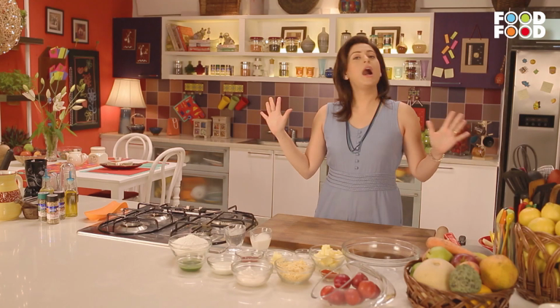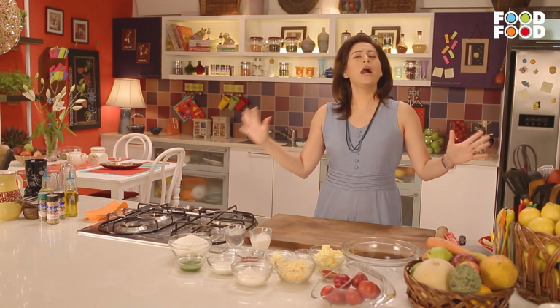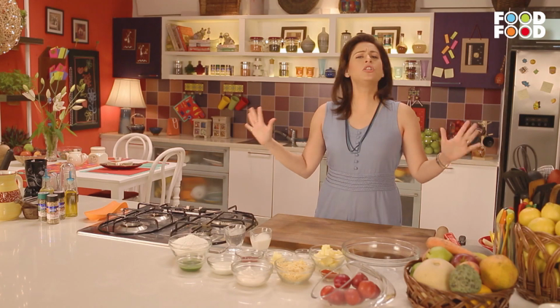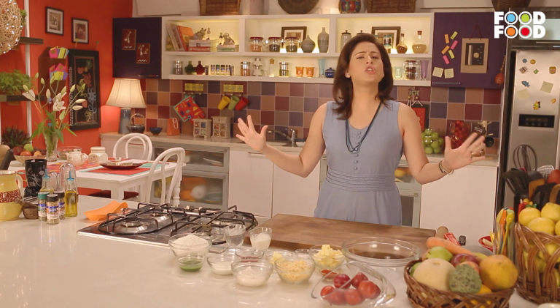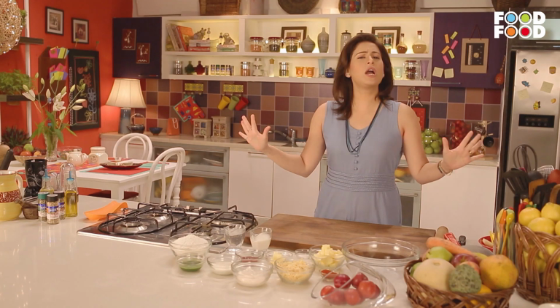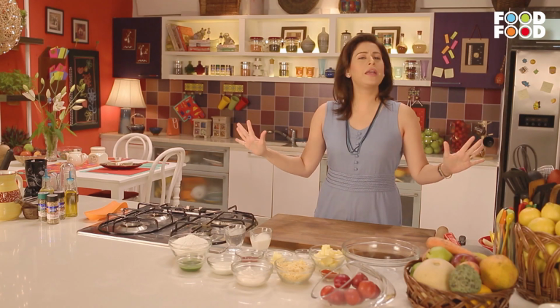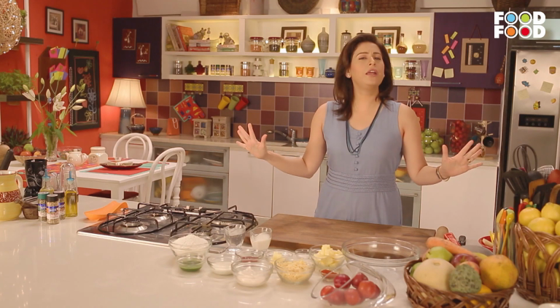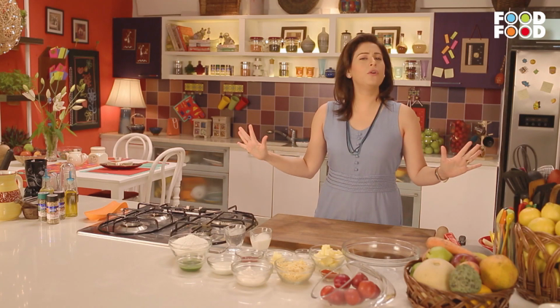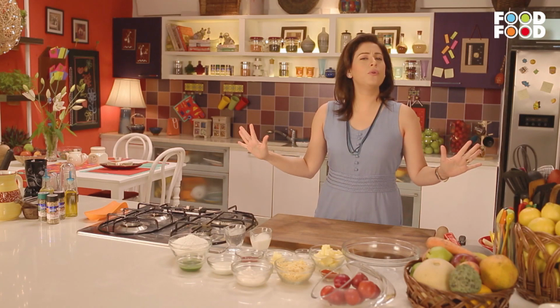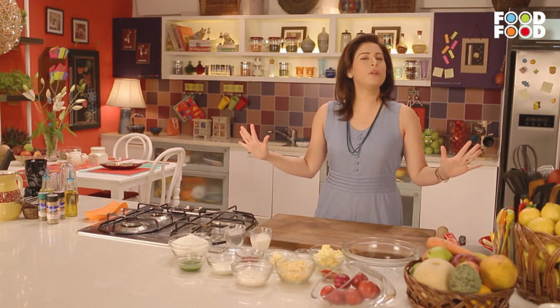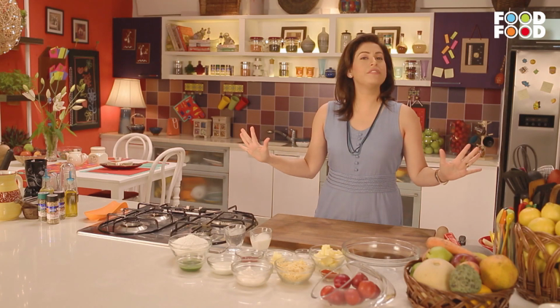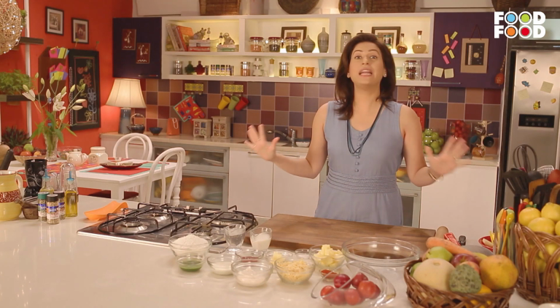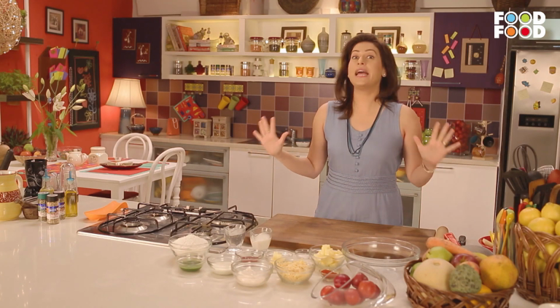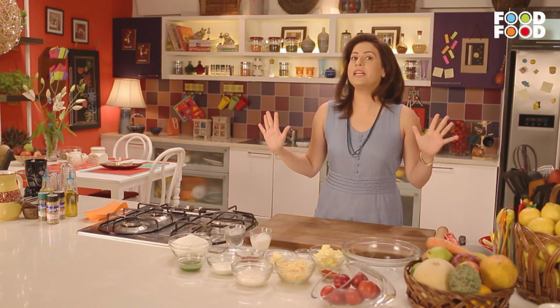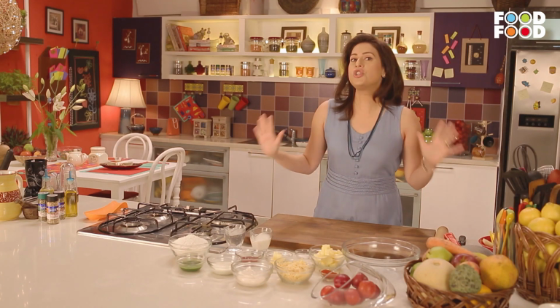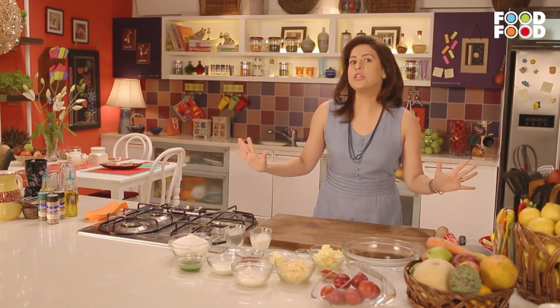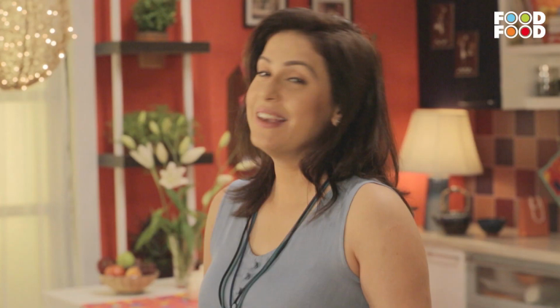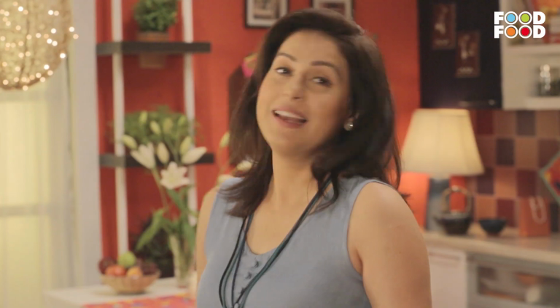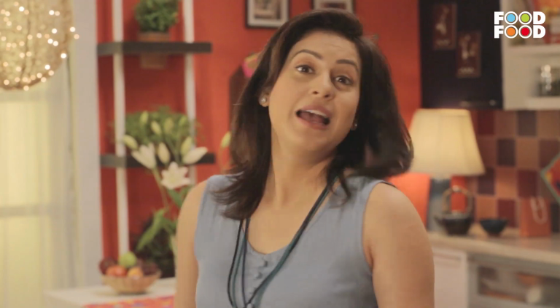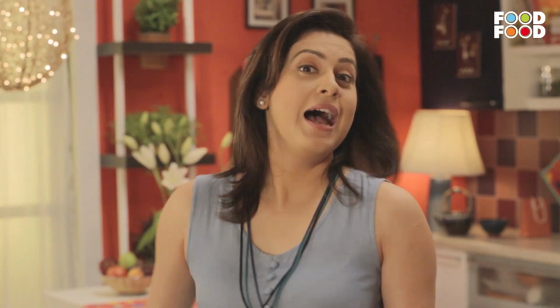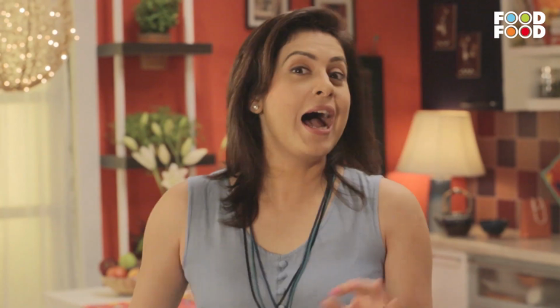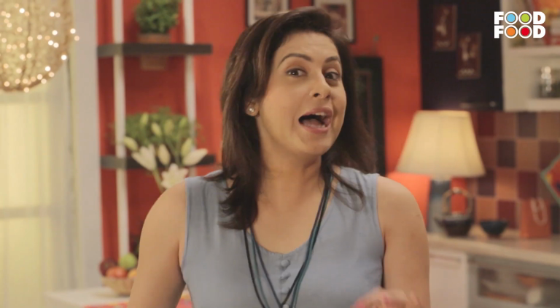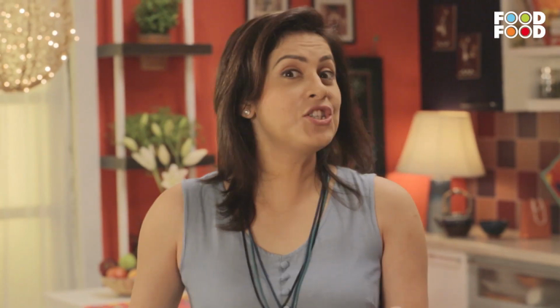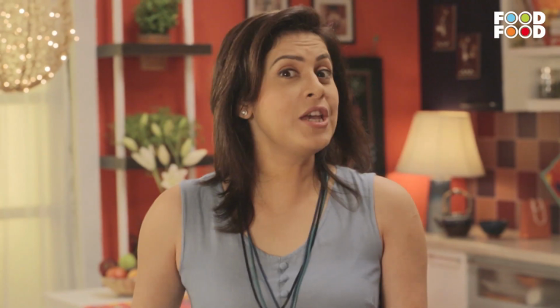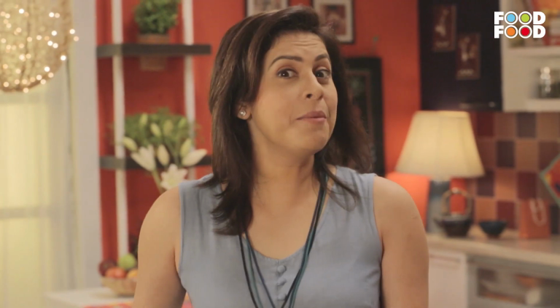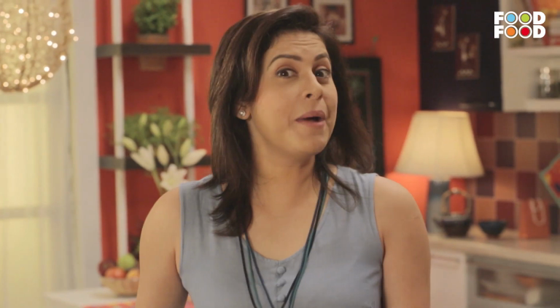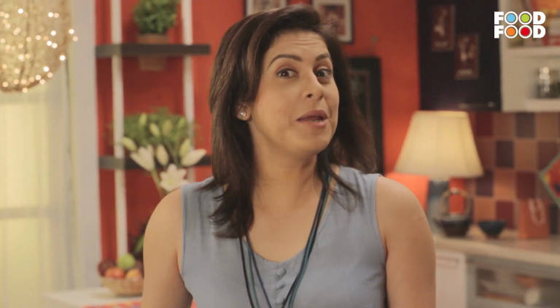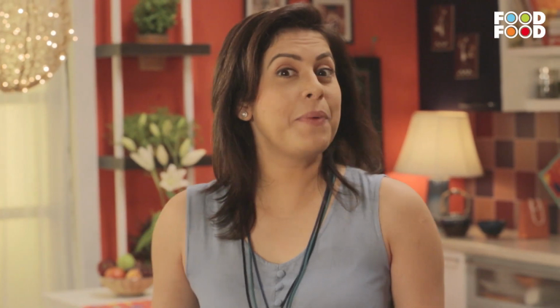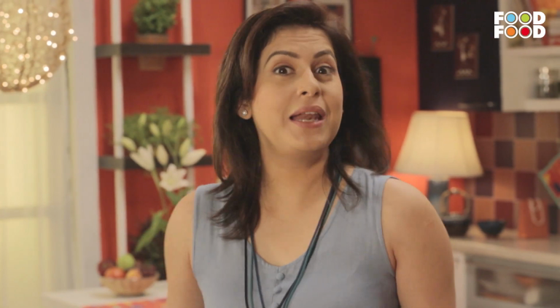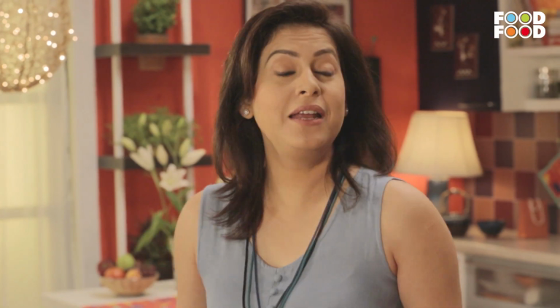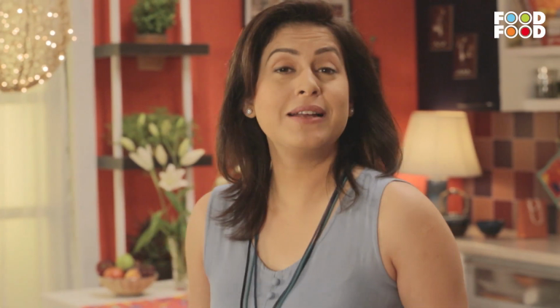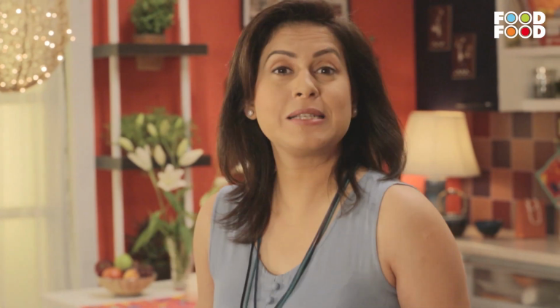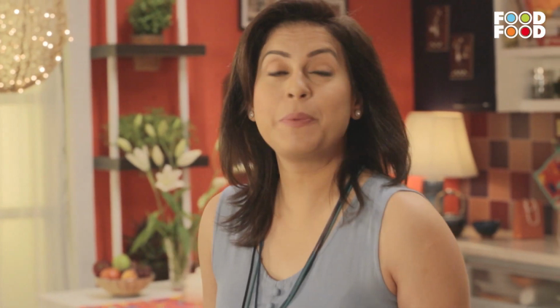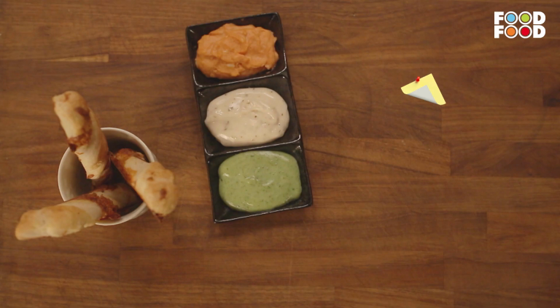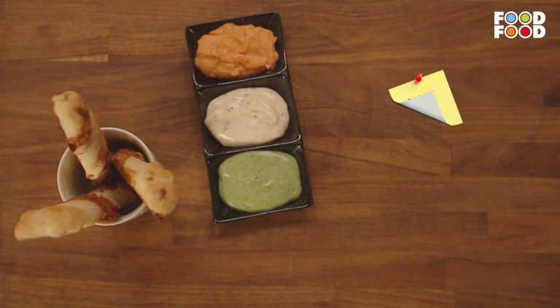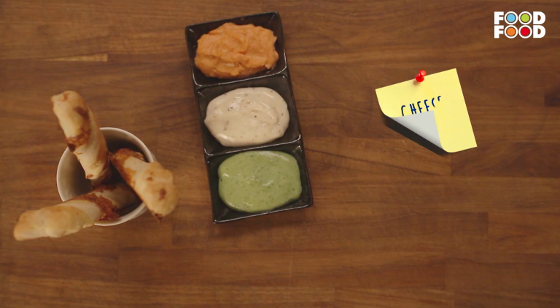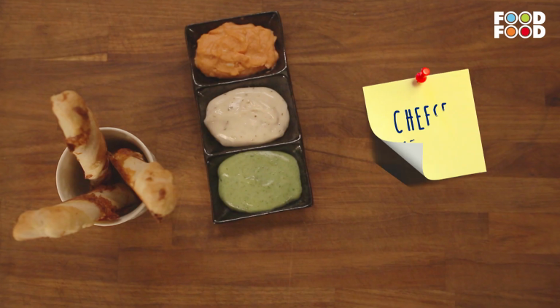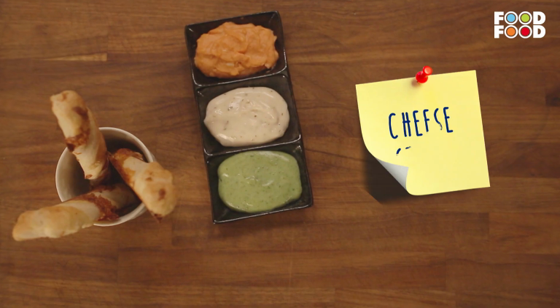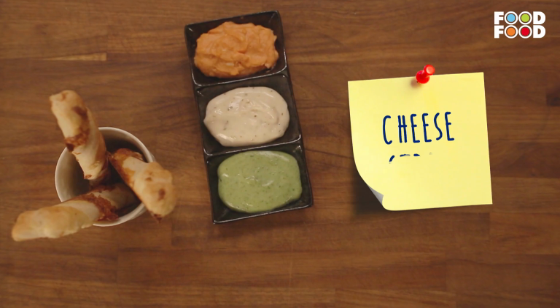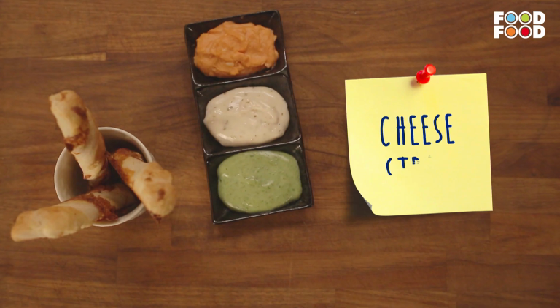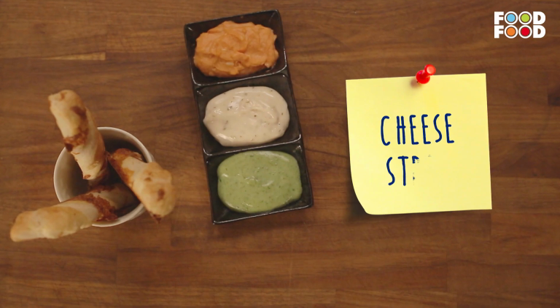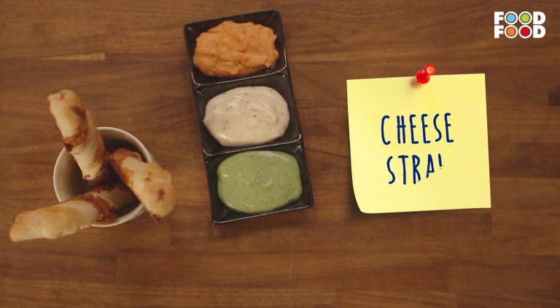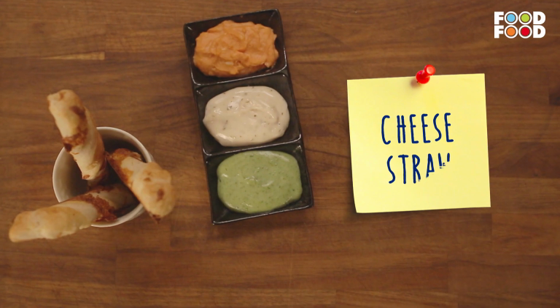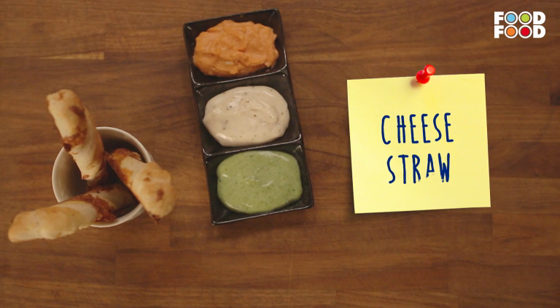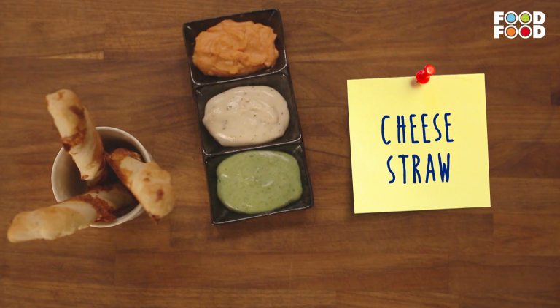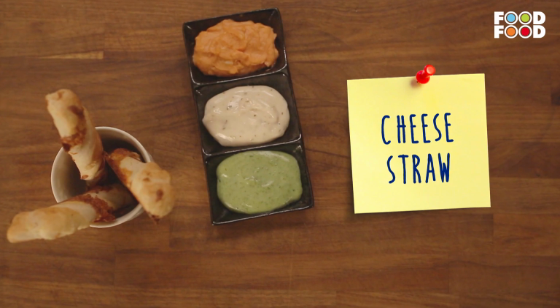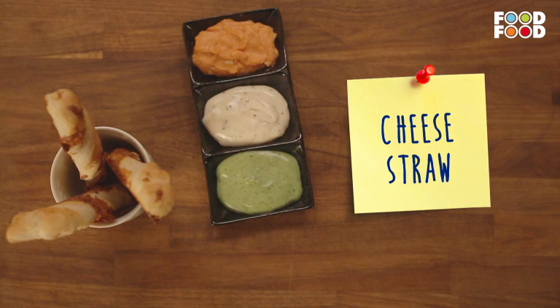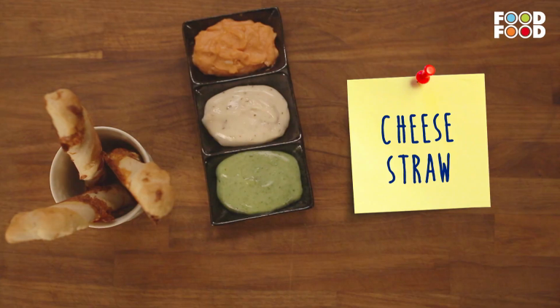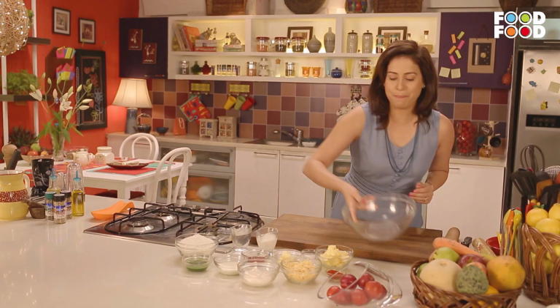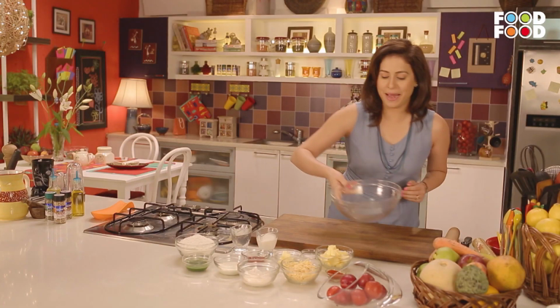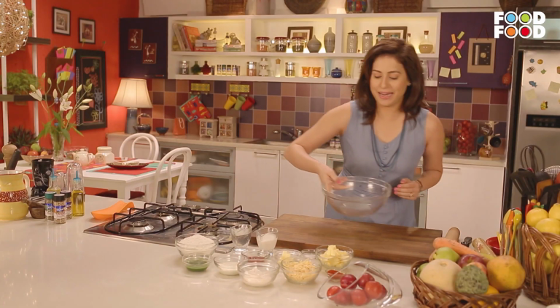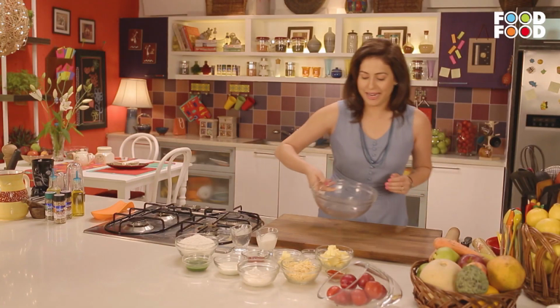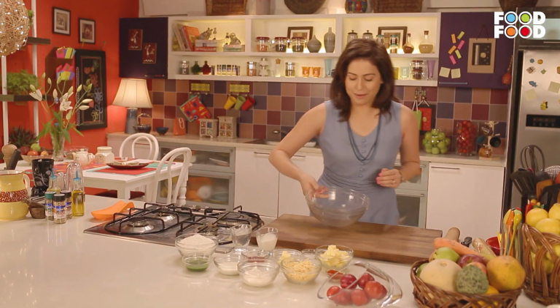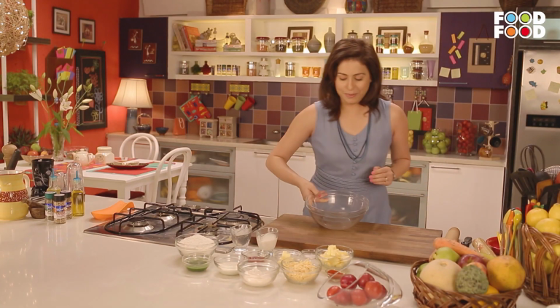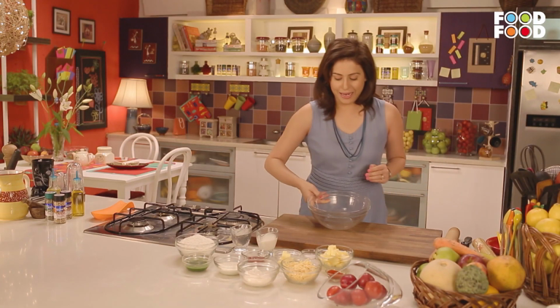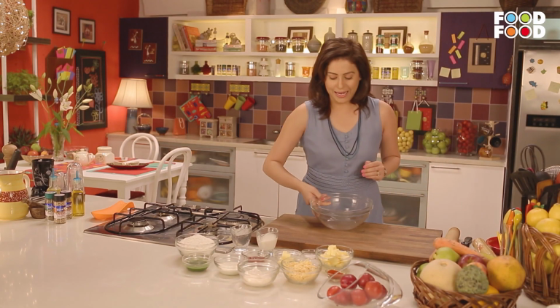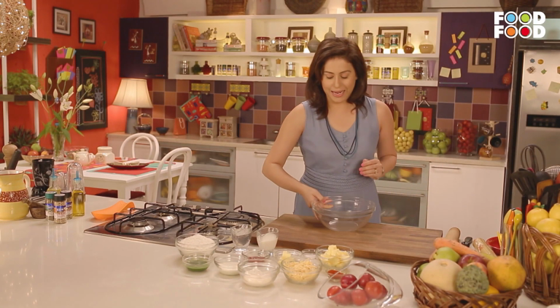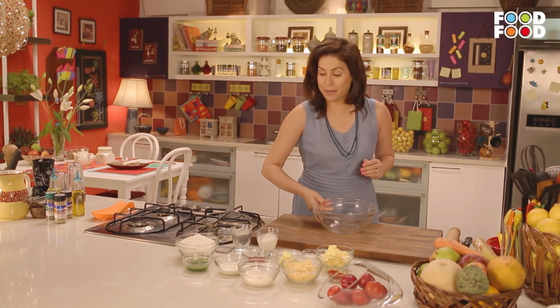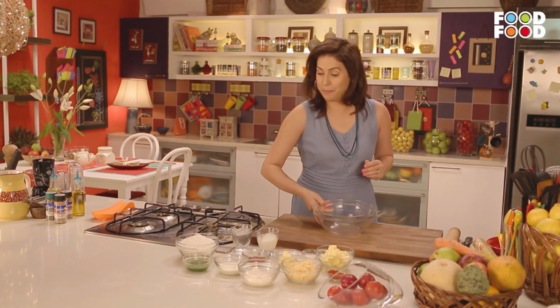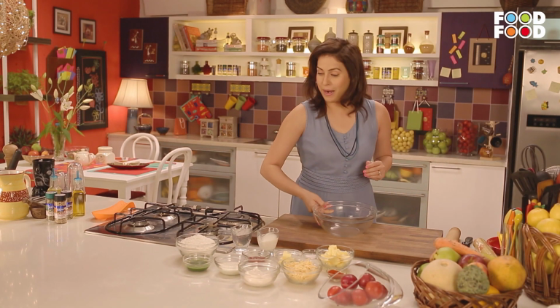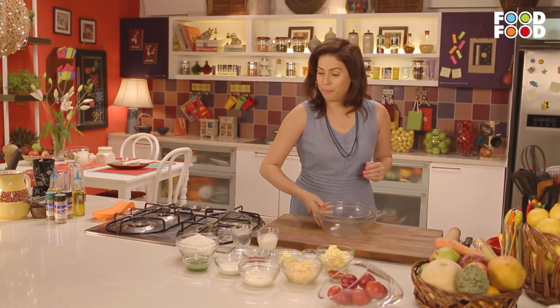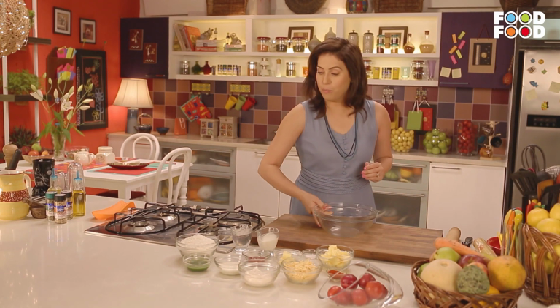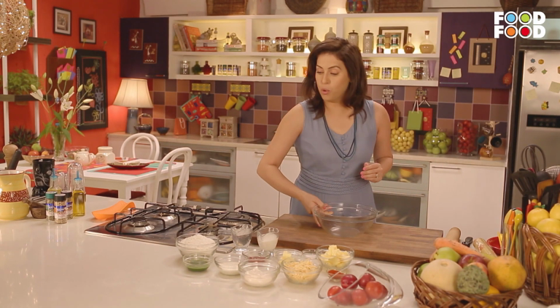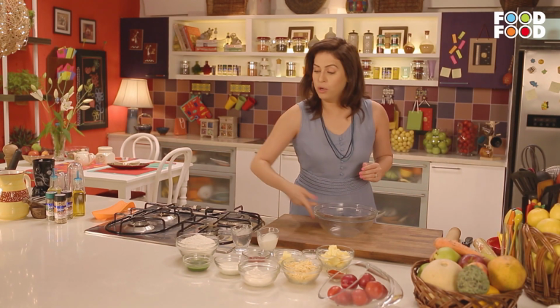Aaj ka hero hone wala hai cheese. Aaj ki hamaari pahli recipe hai cheese straws. Sab se pehle hum lenge ek bada bowl.